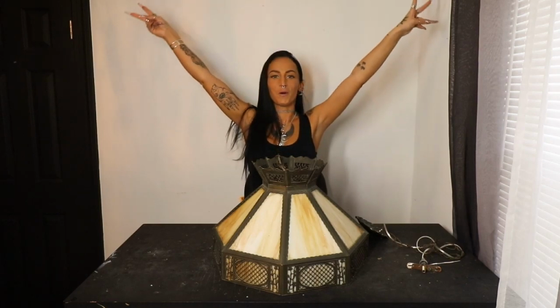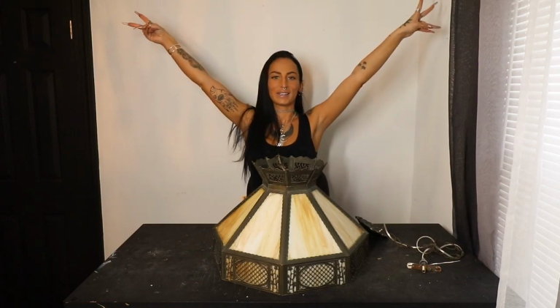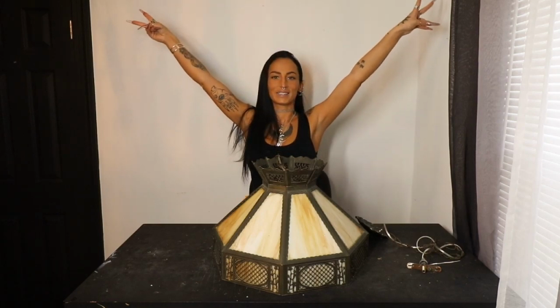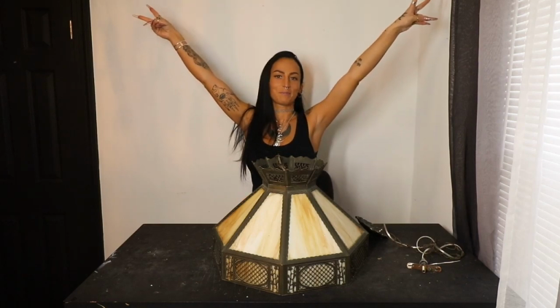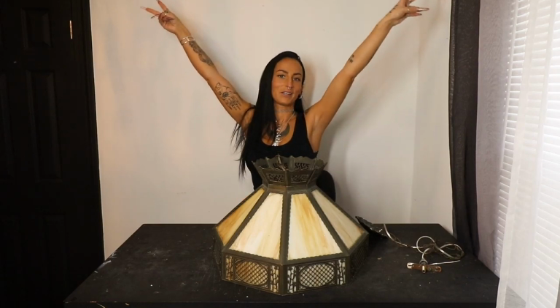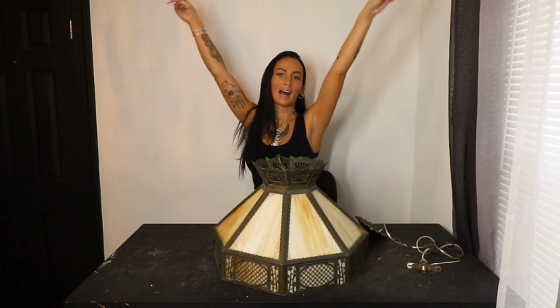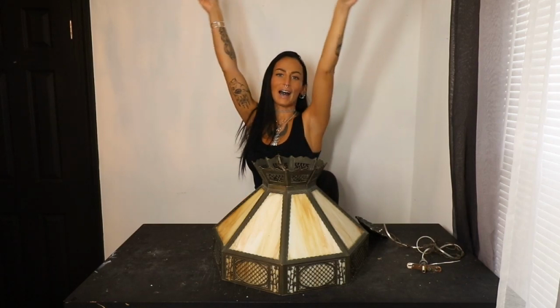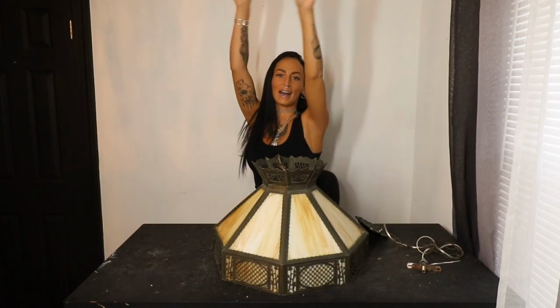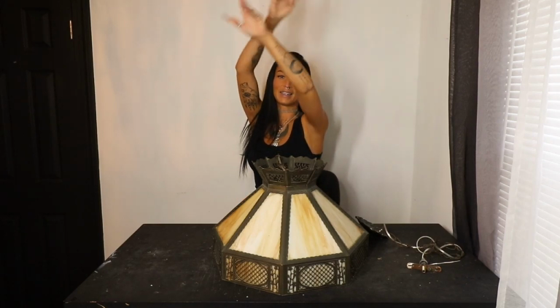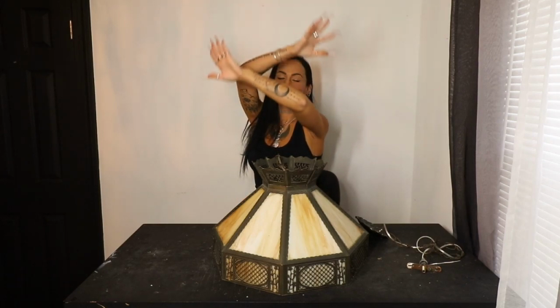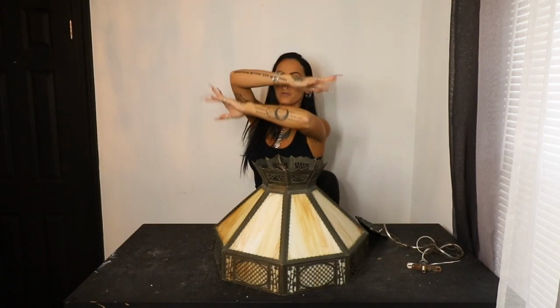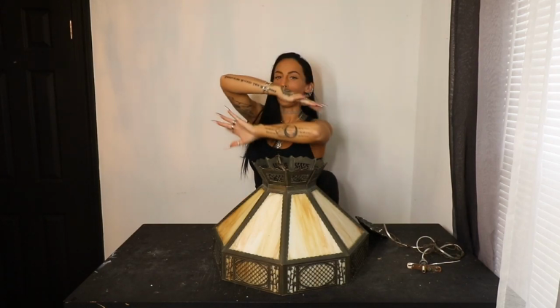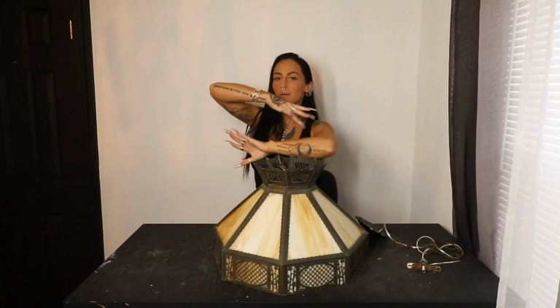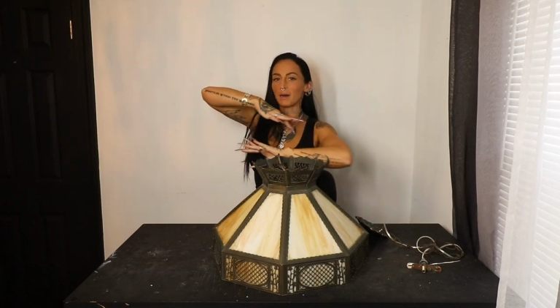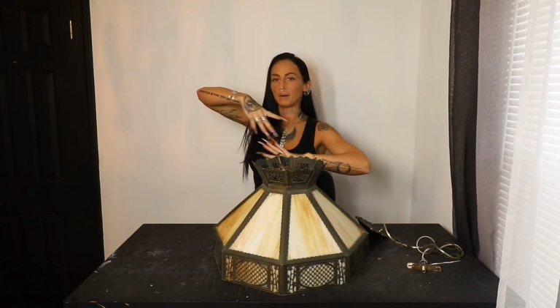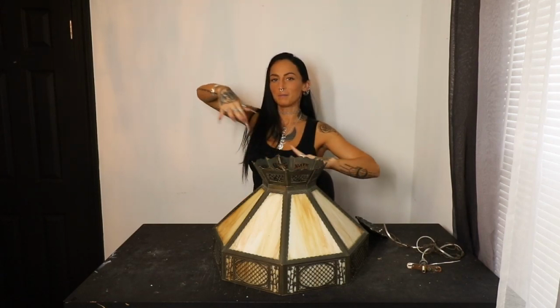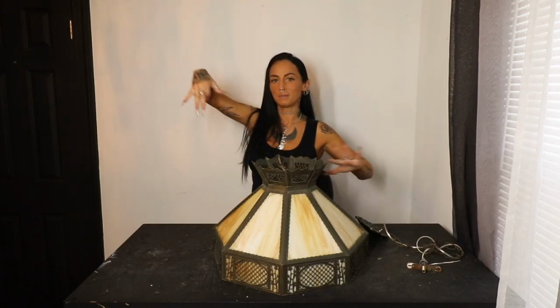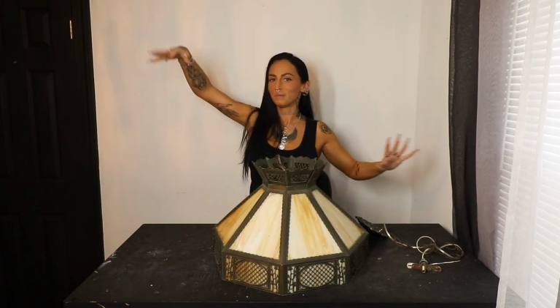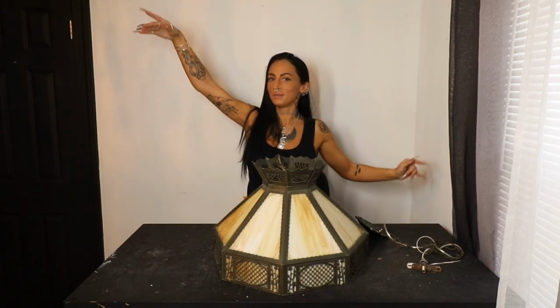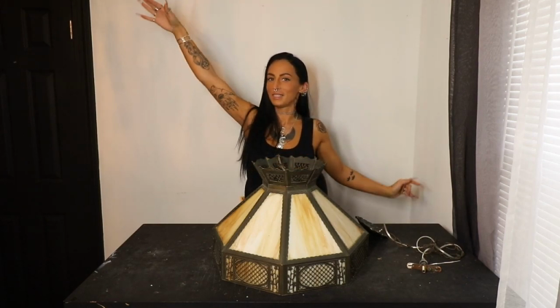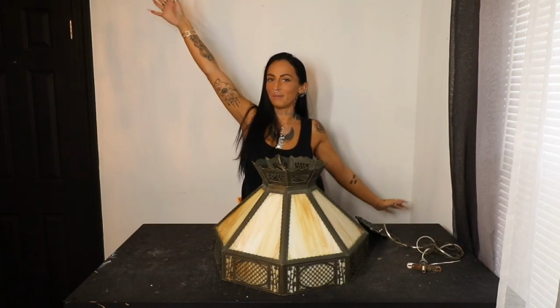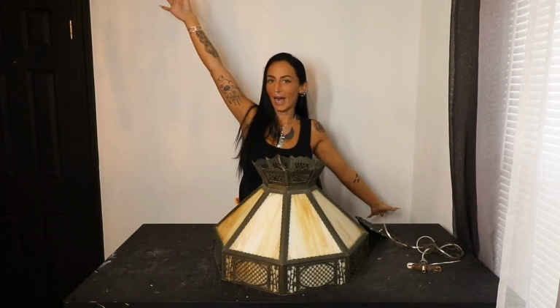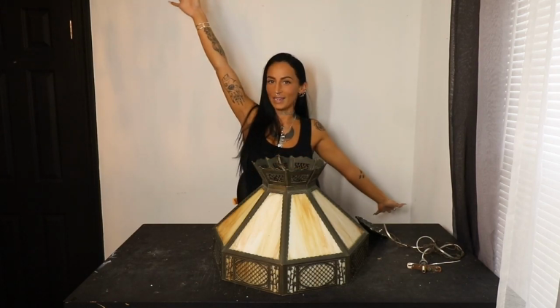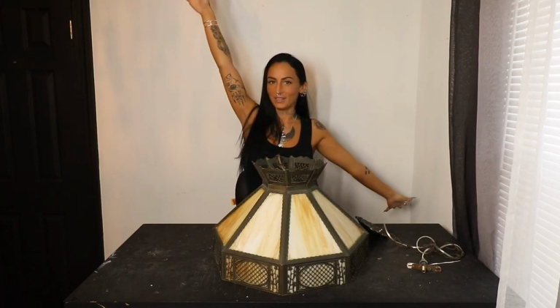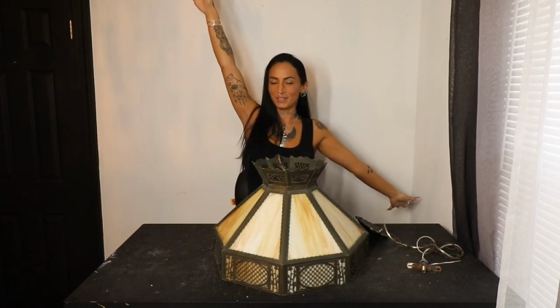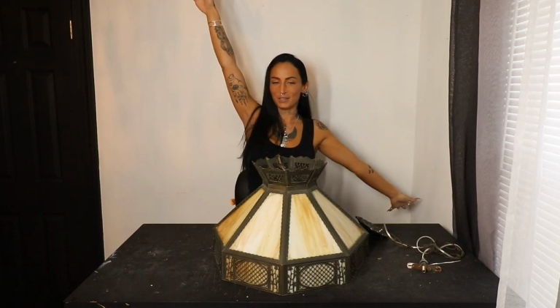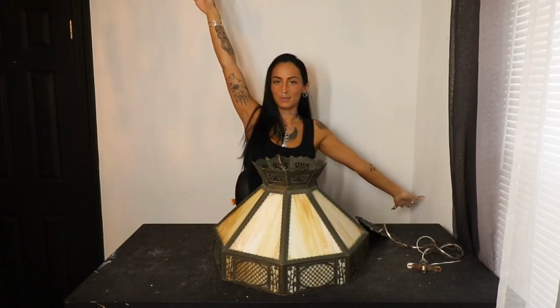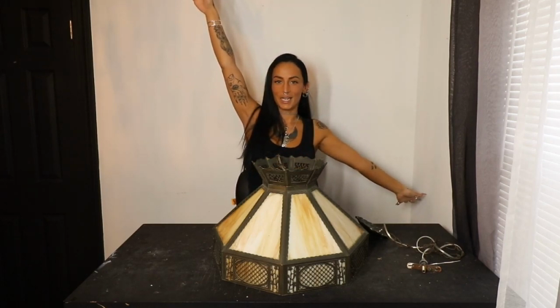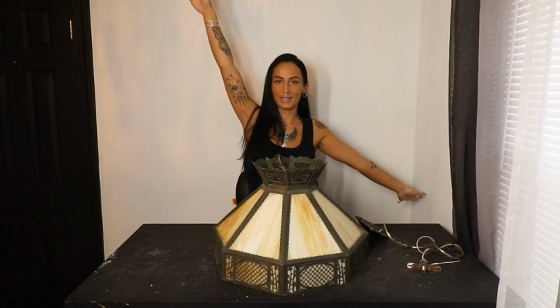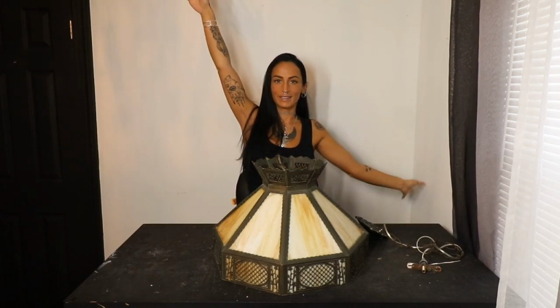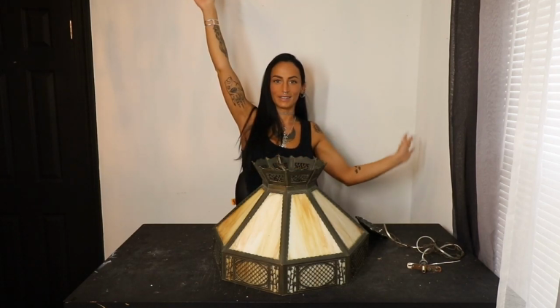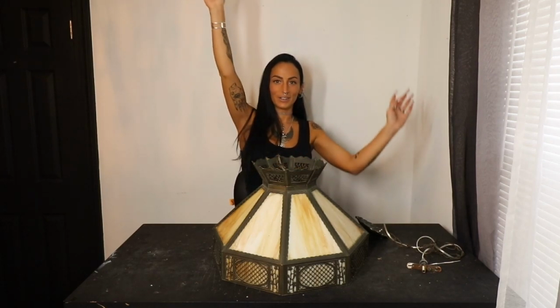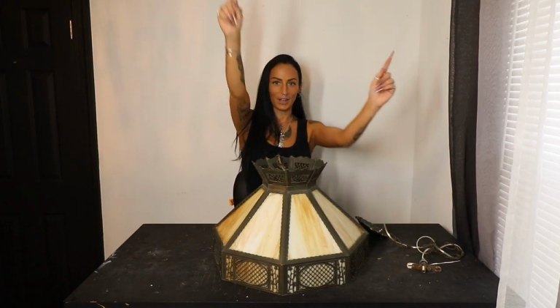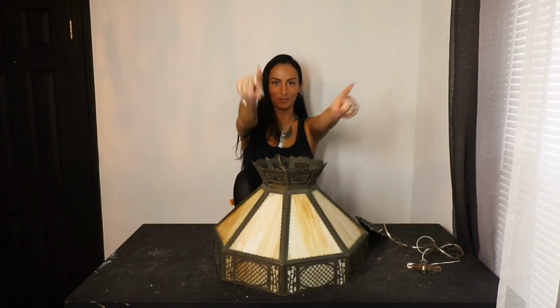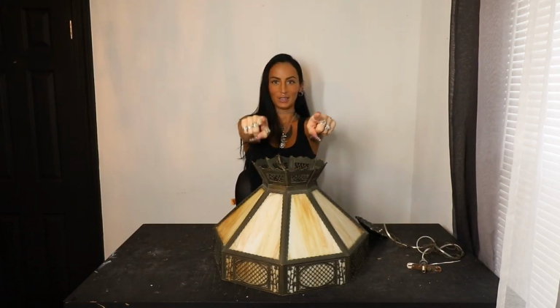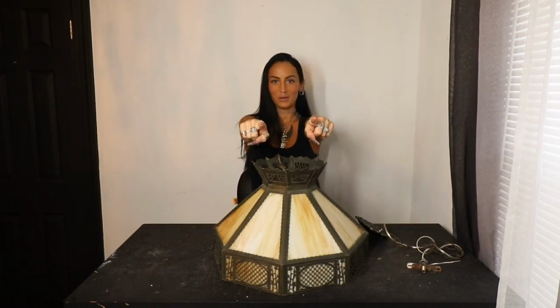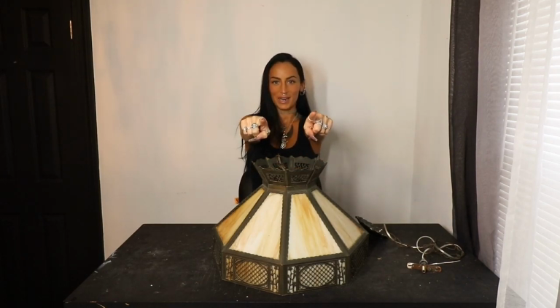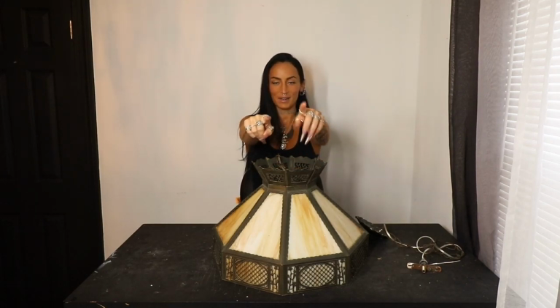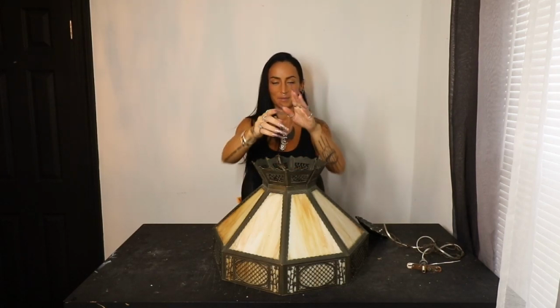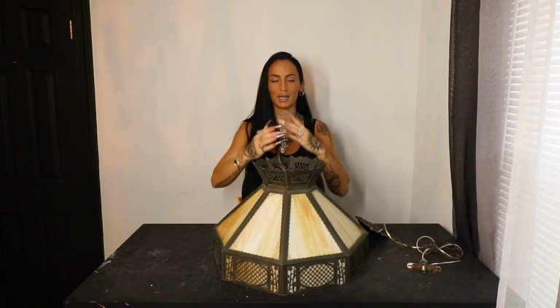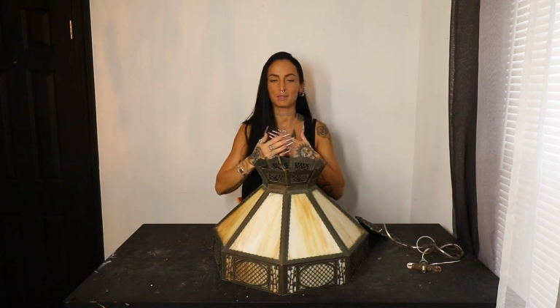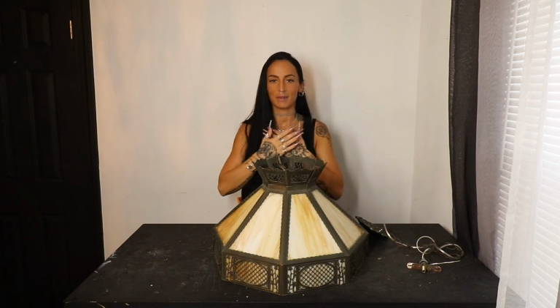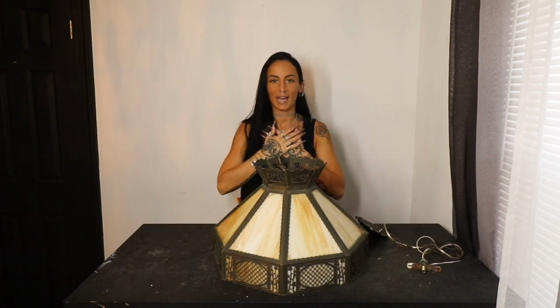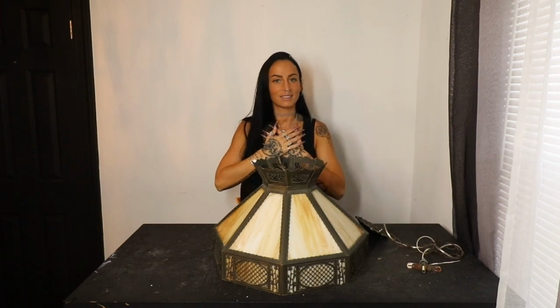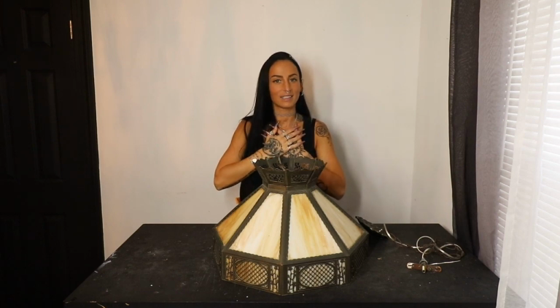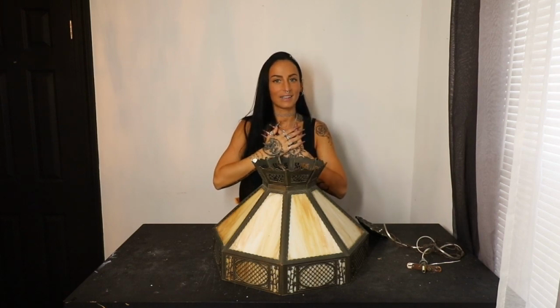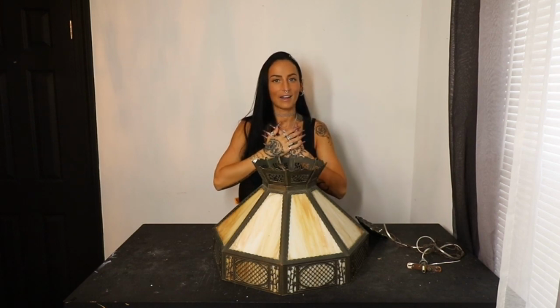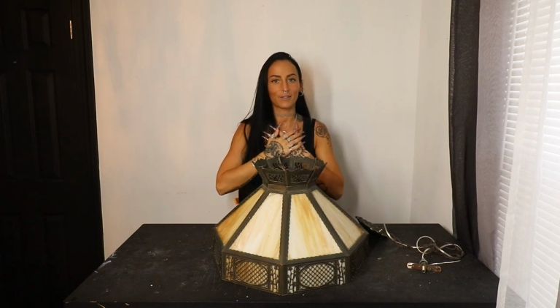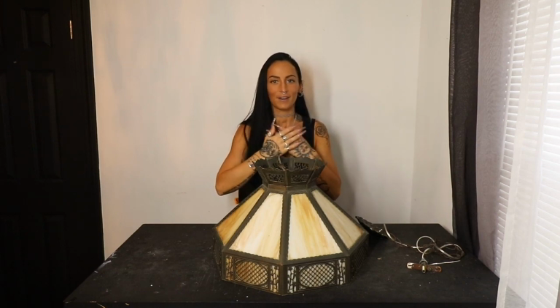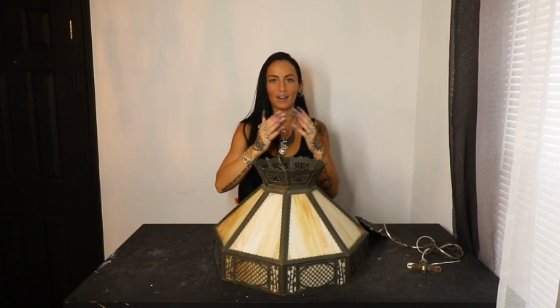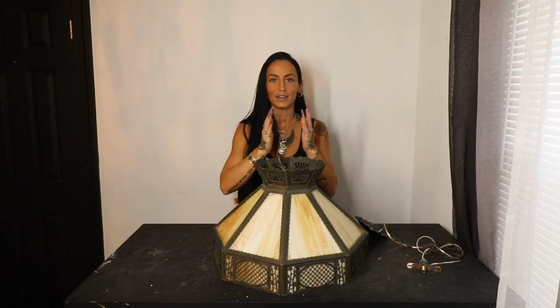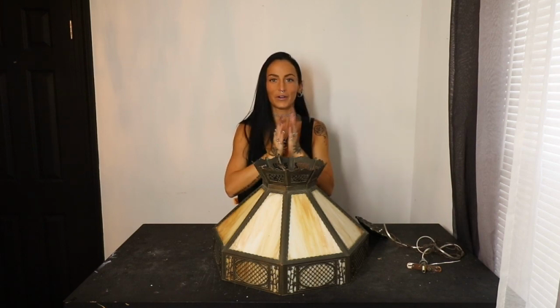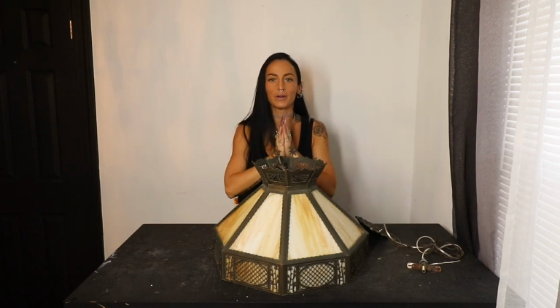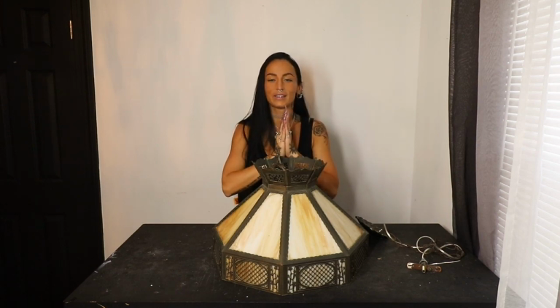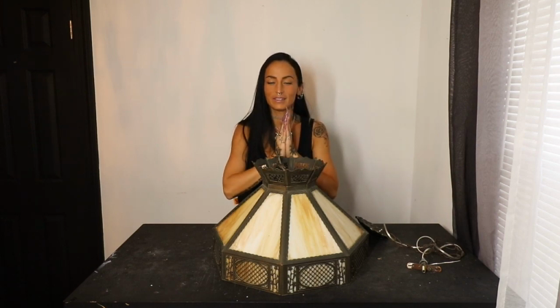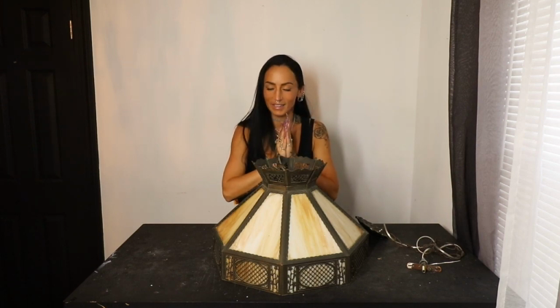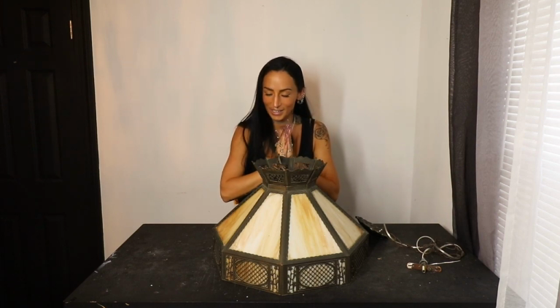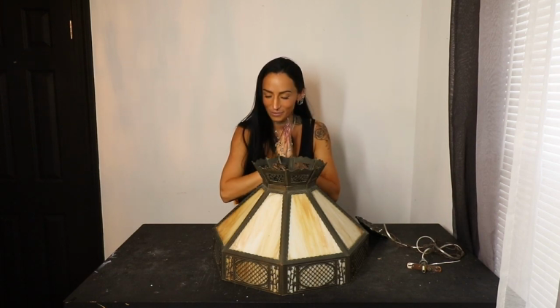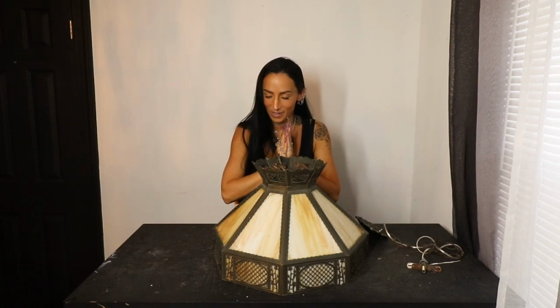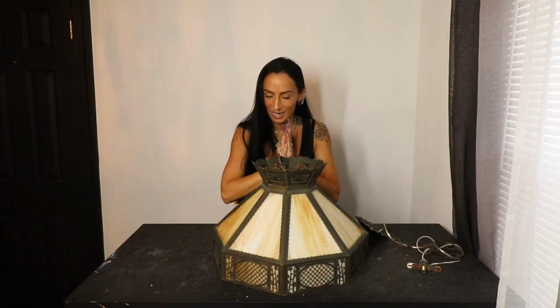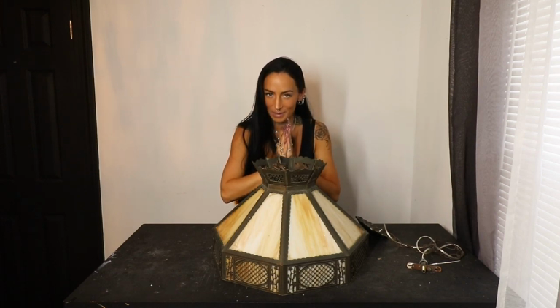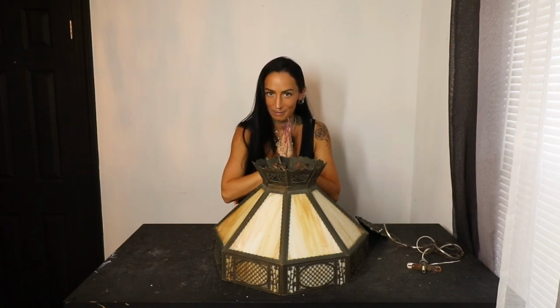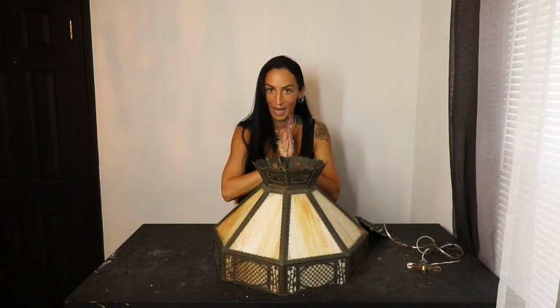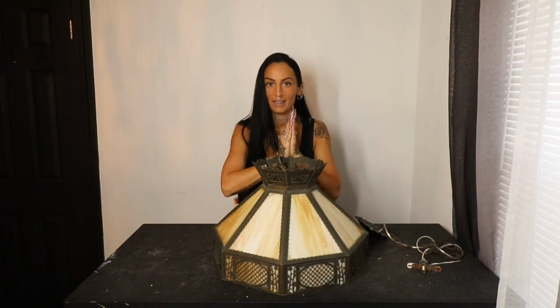What is up, you guys? Welcome to my YouTube channel. If you're new here, my name's Mackenzie. If you're not new, thank you for coming back.